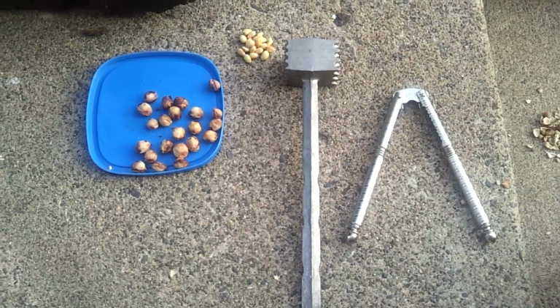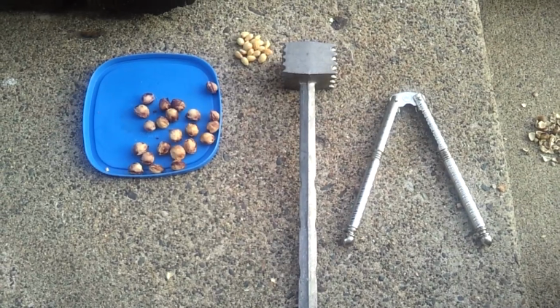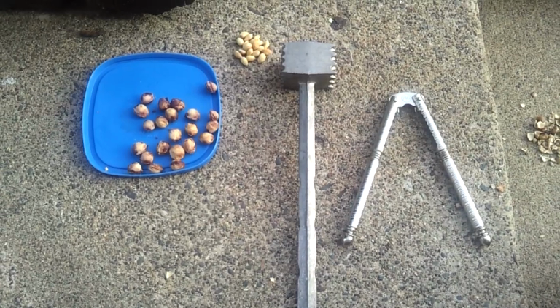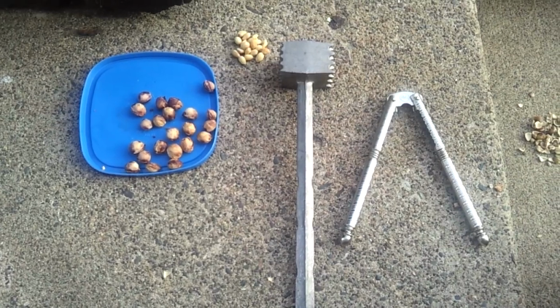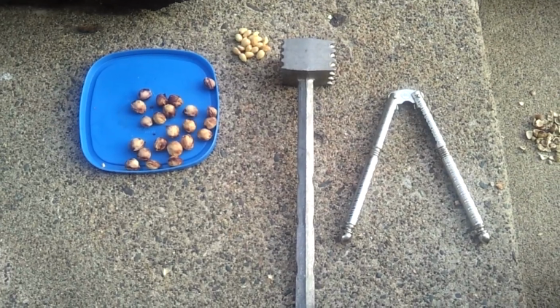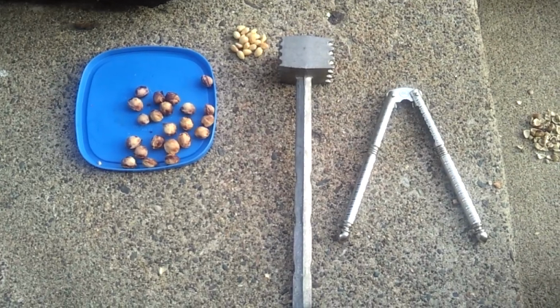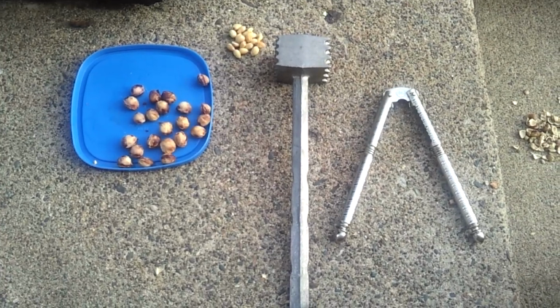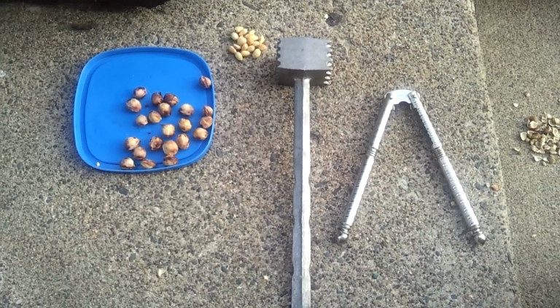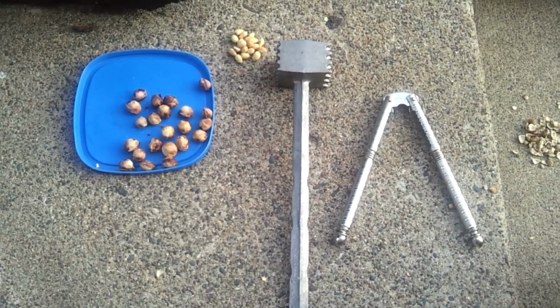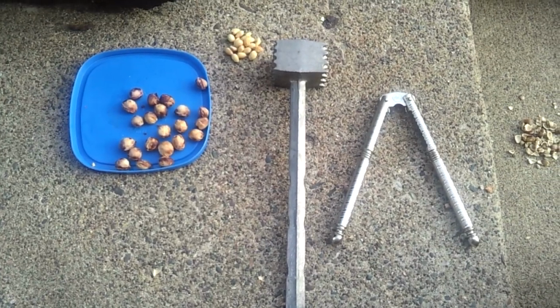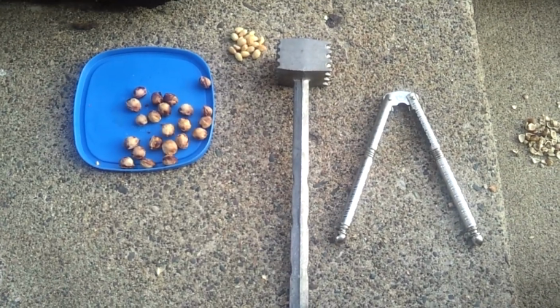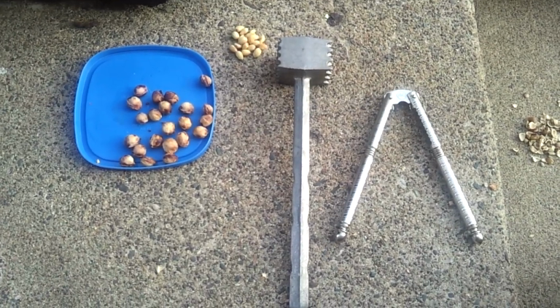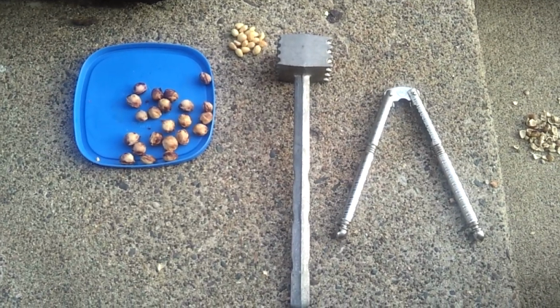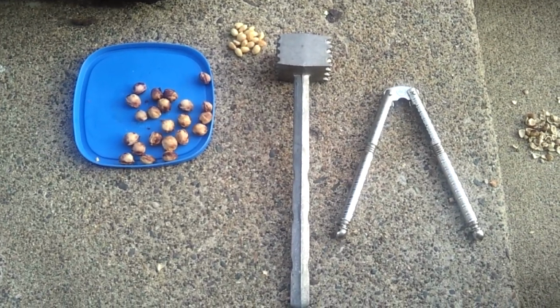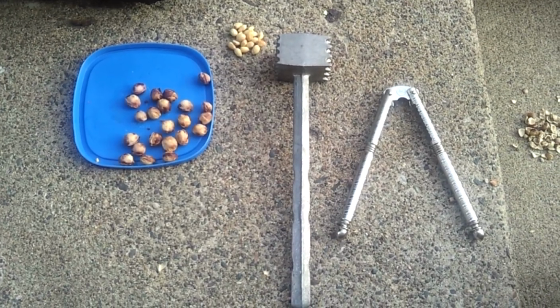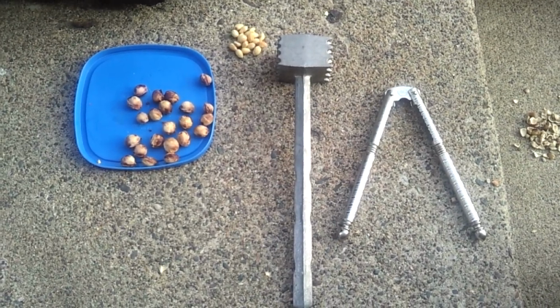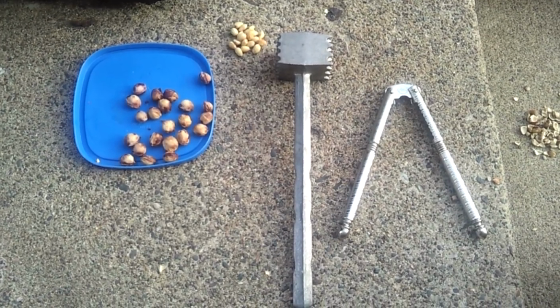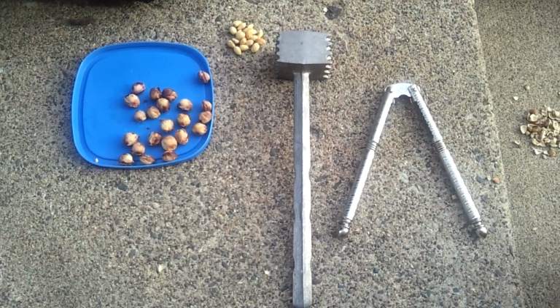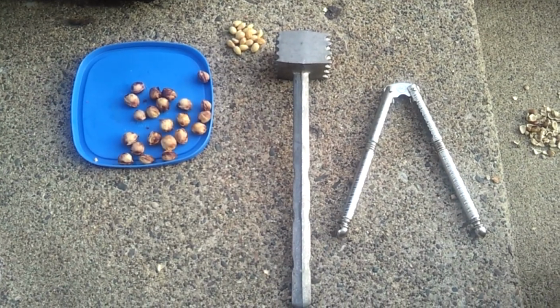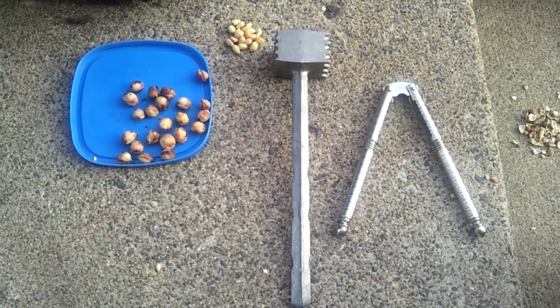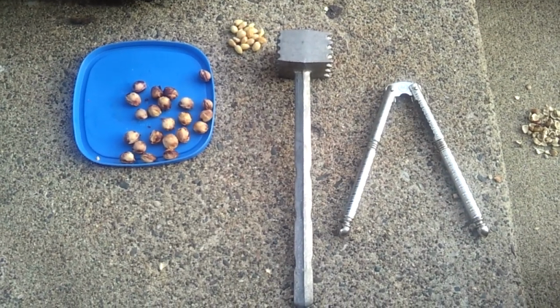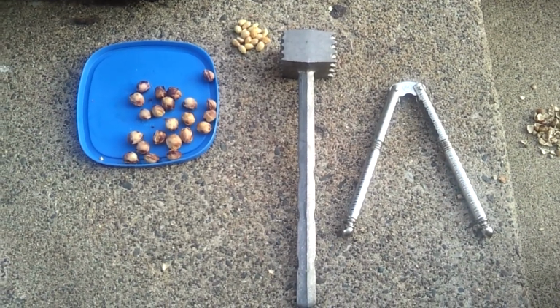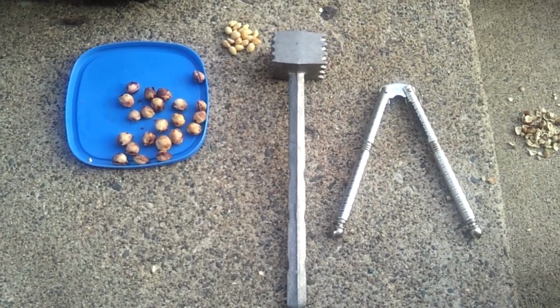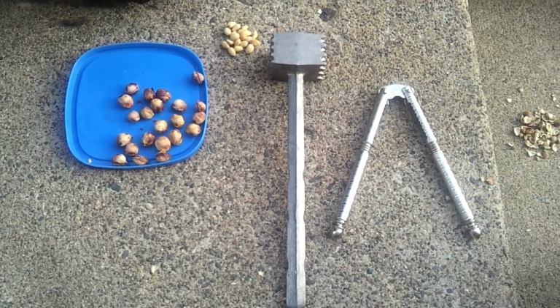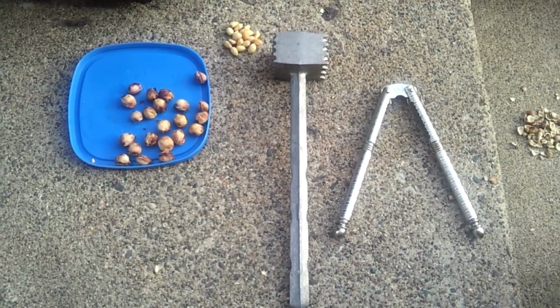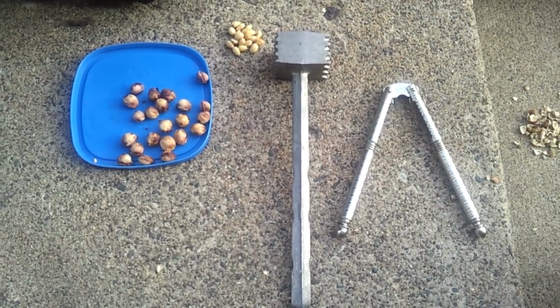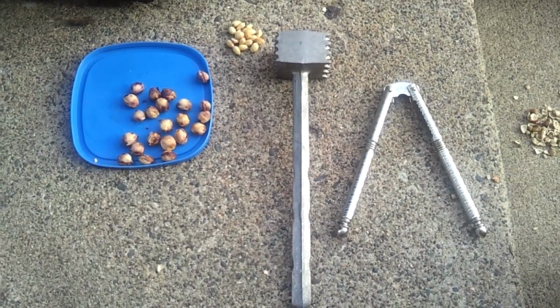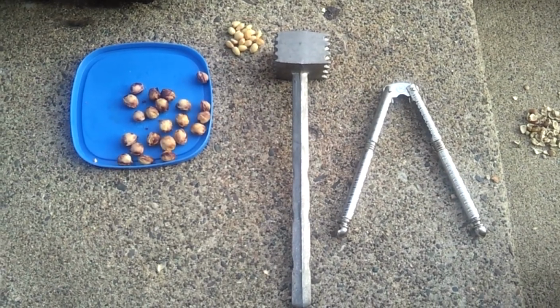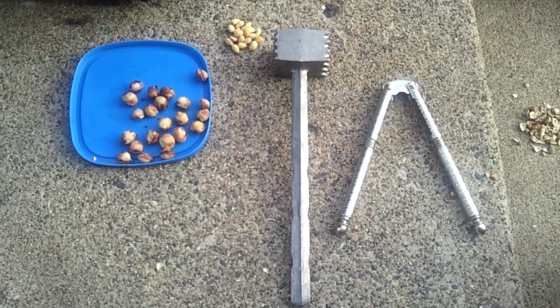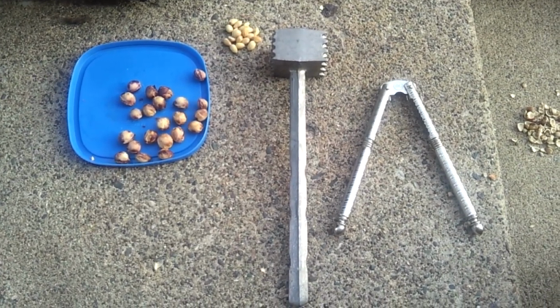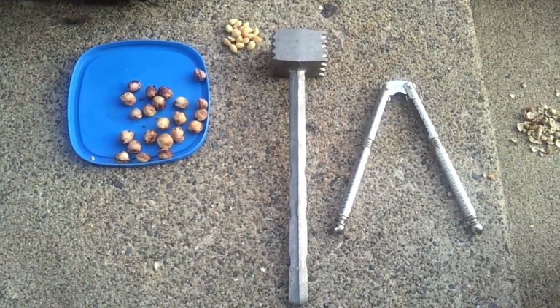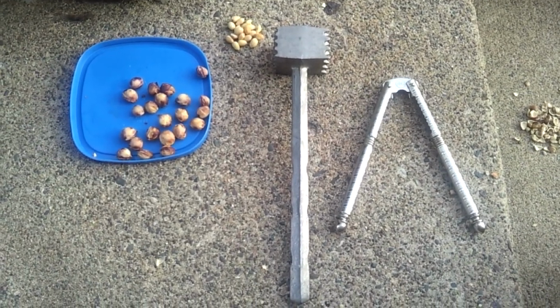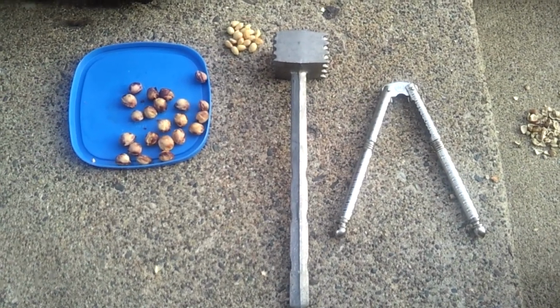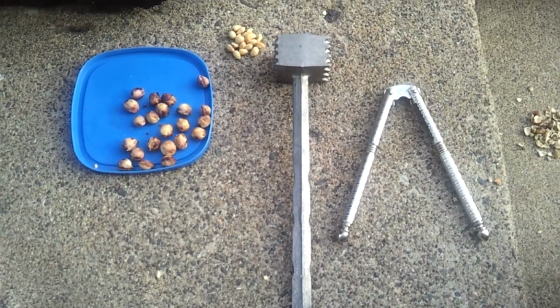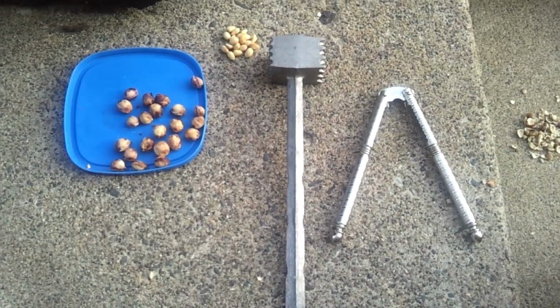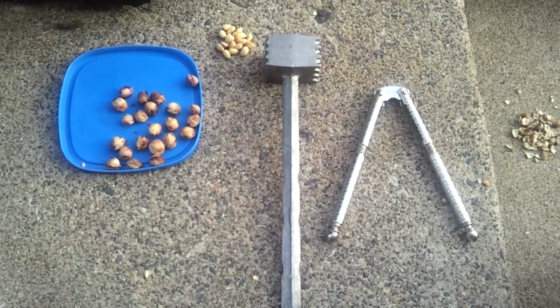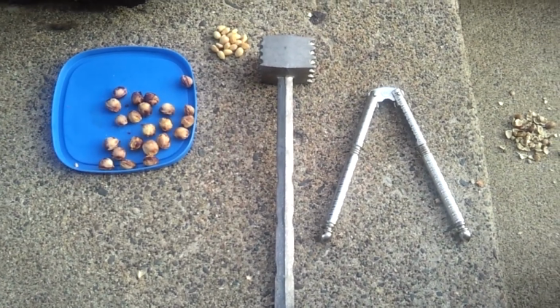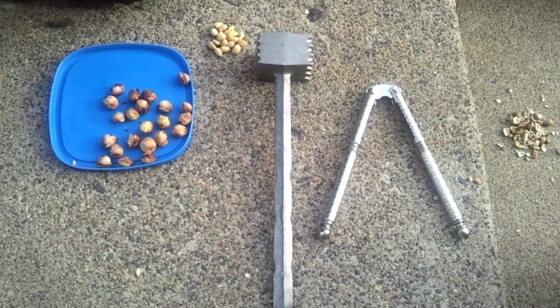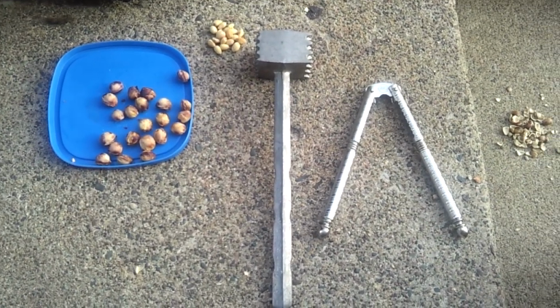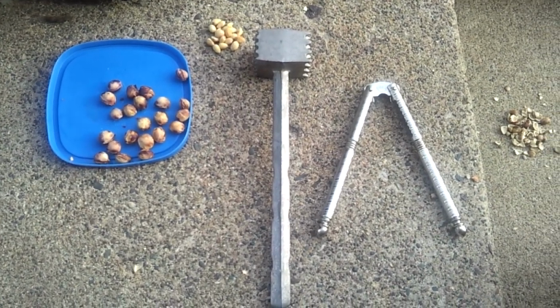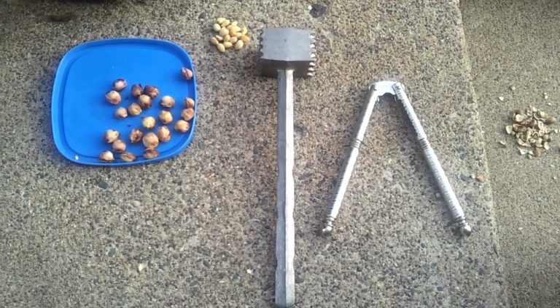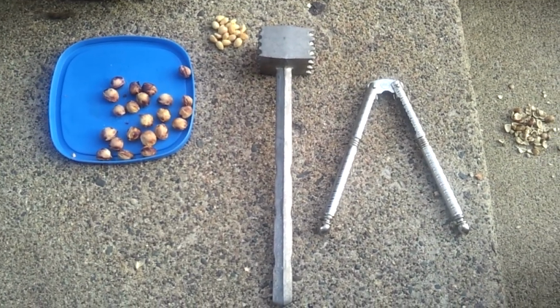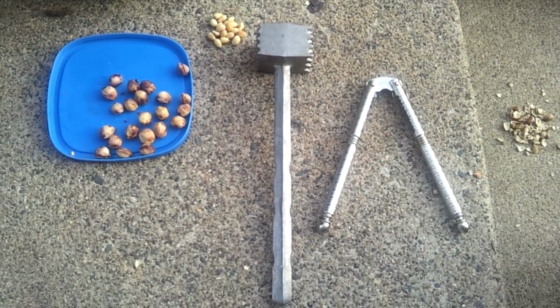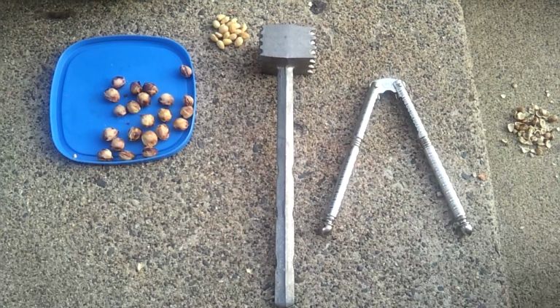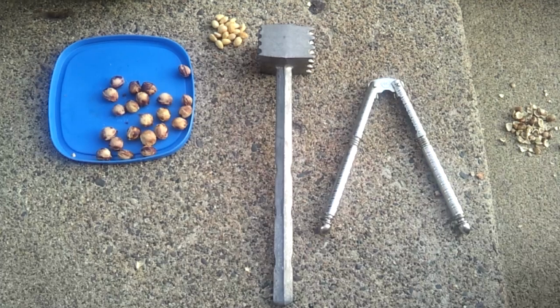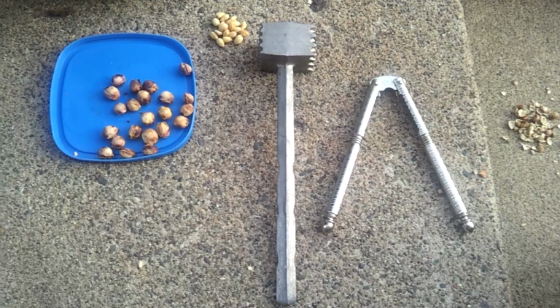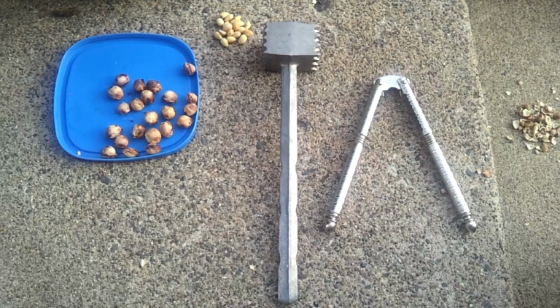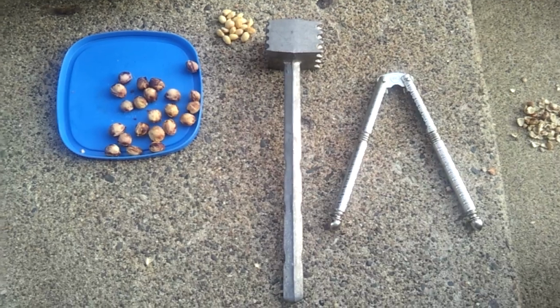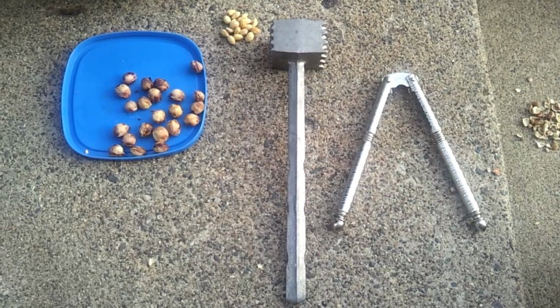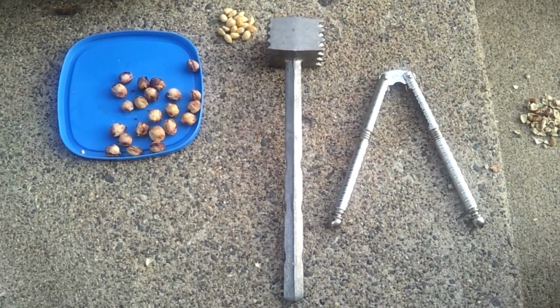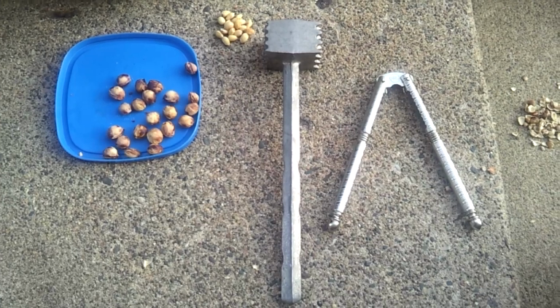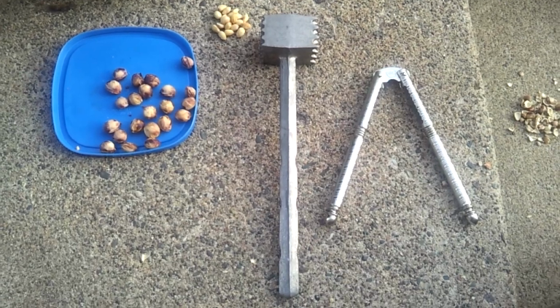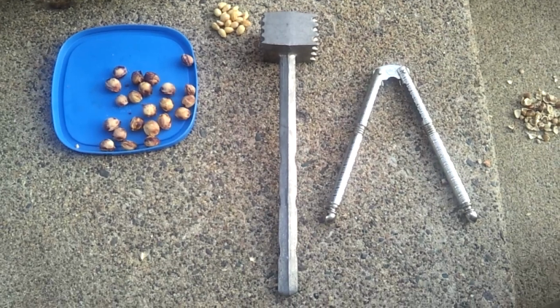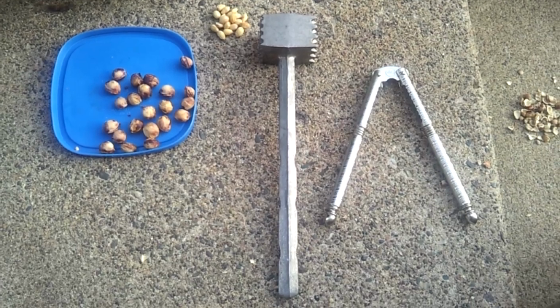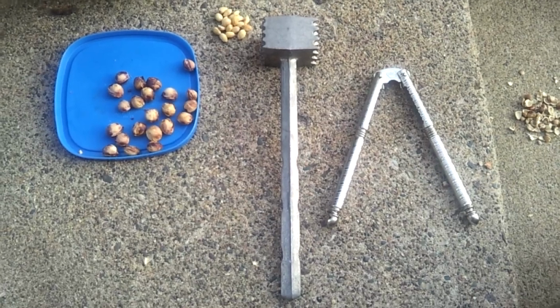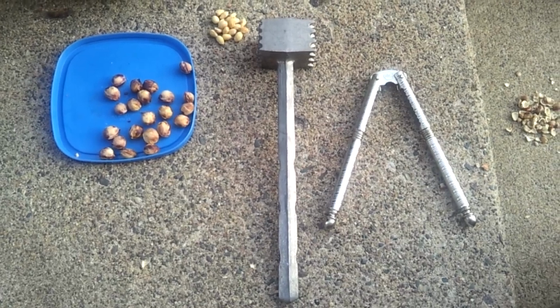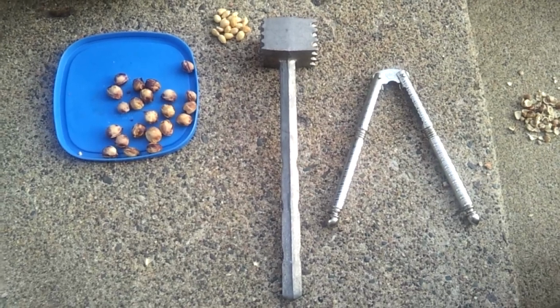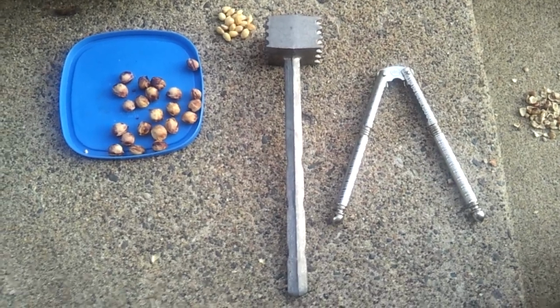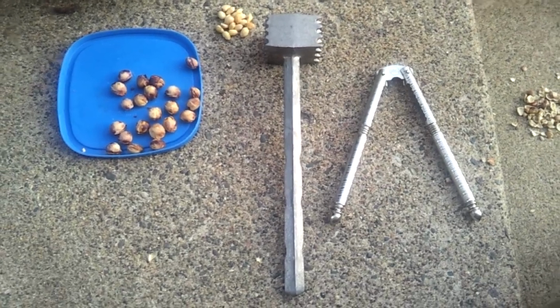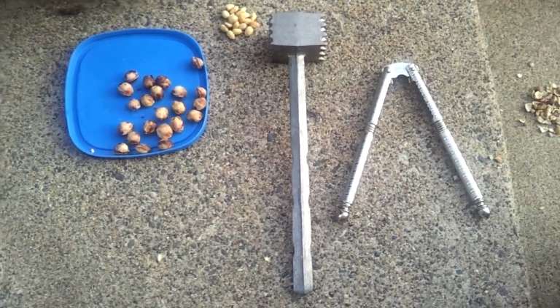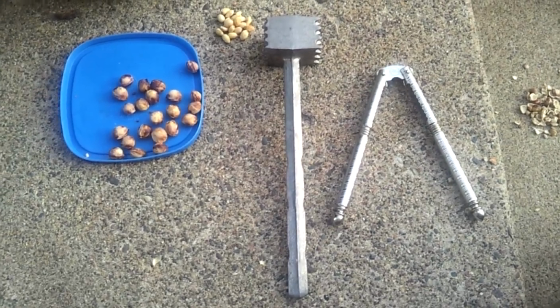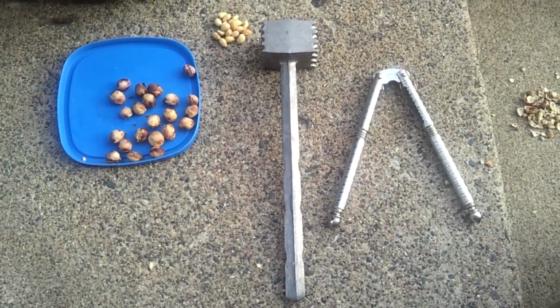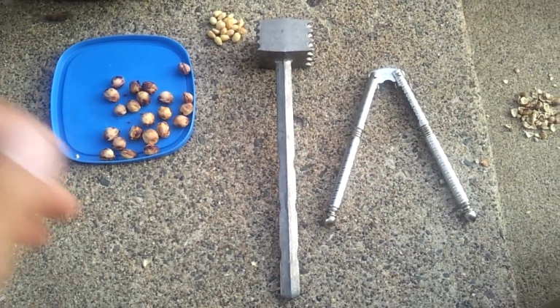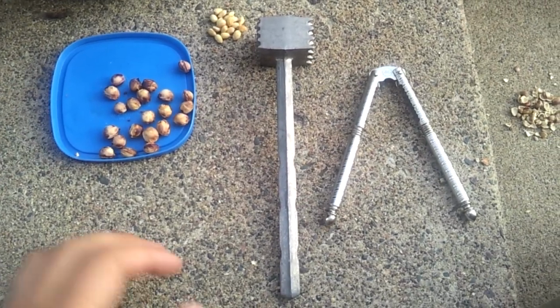I've tried a few different methods for cracking cherry seeds. The first two methods that I've used did not work very well.